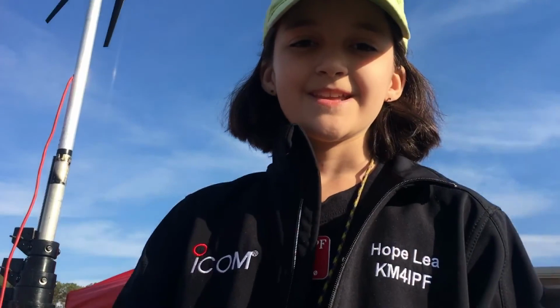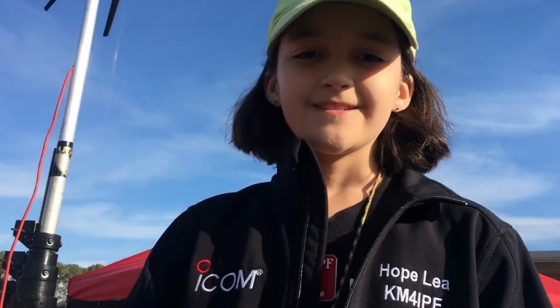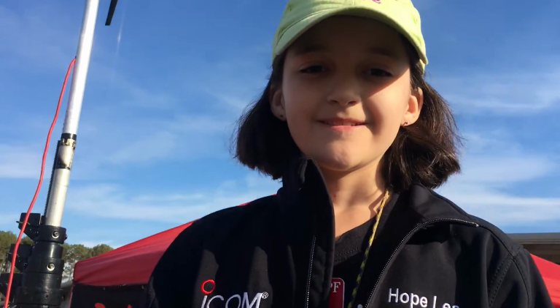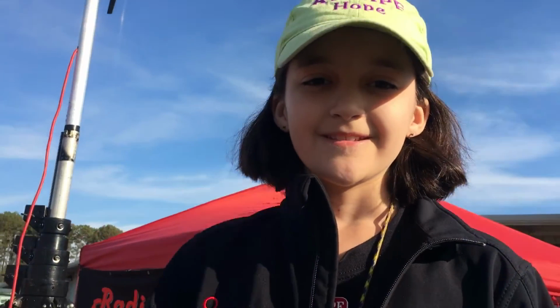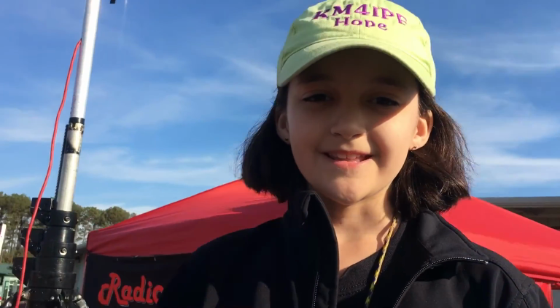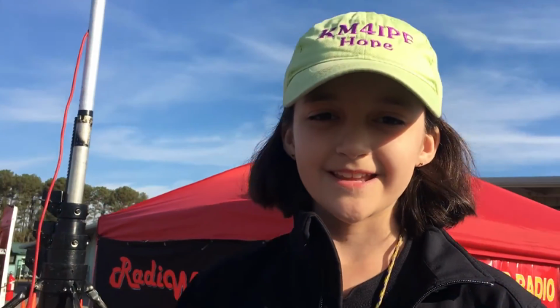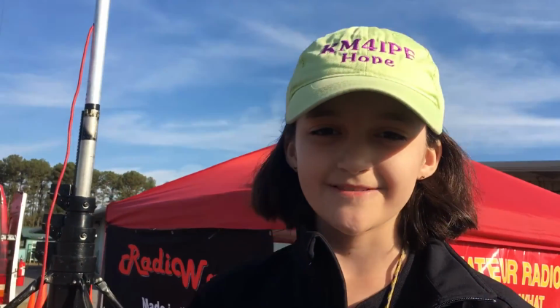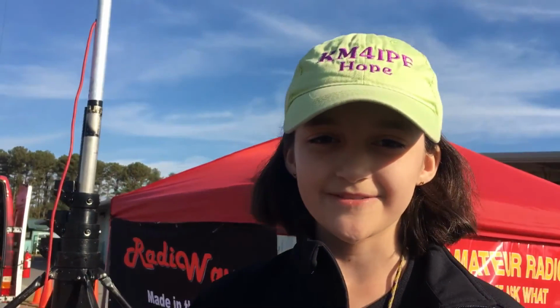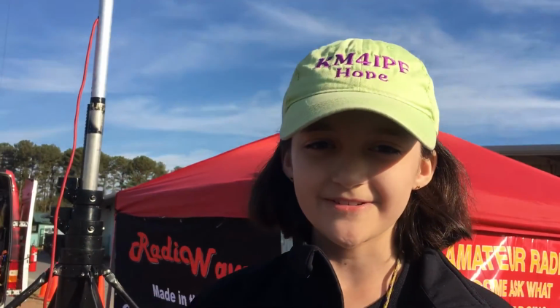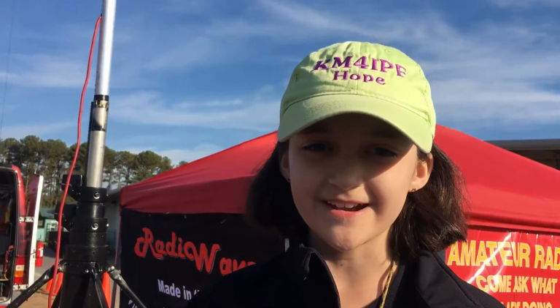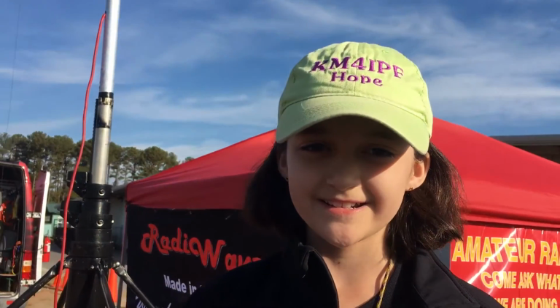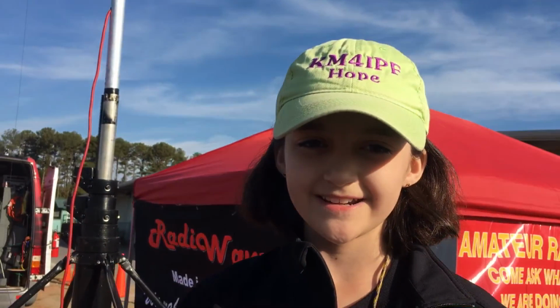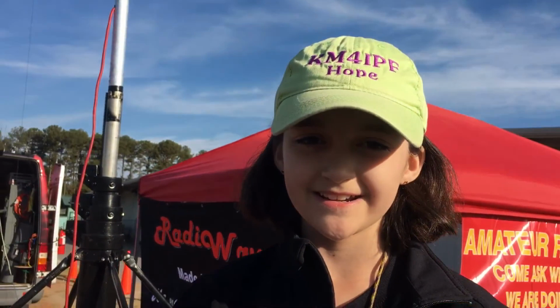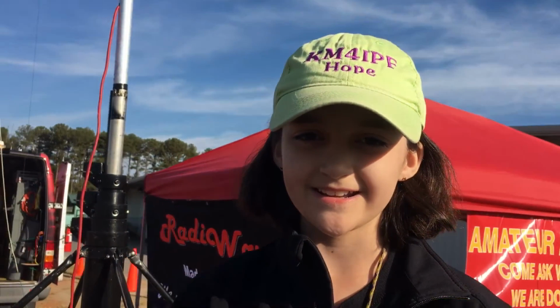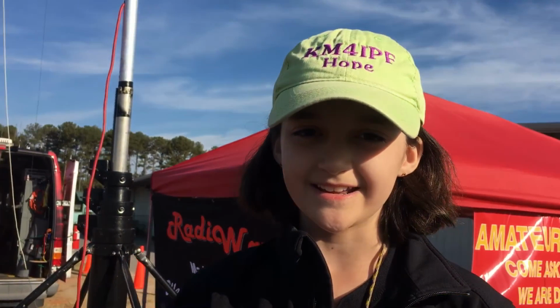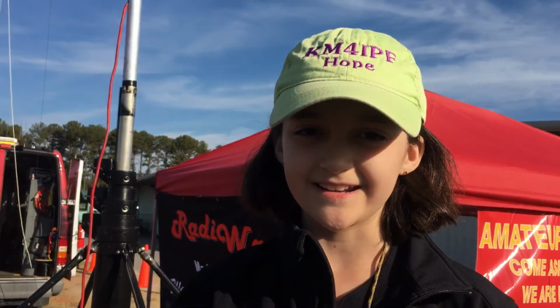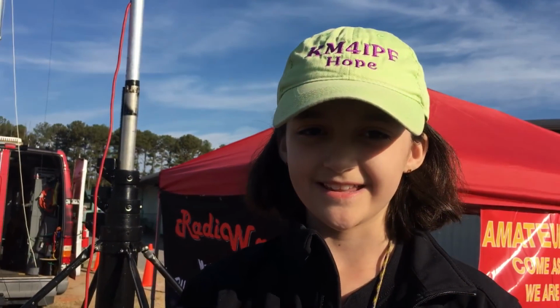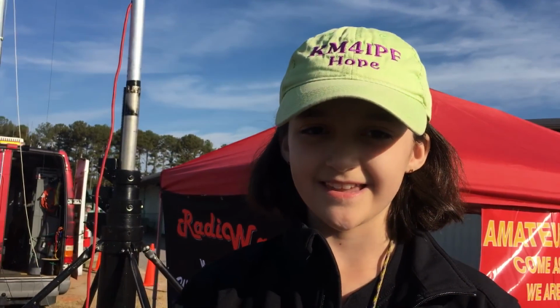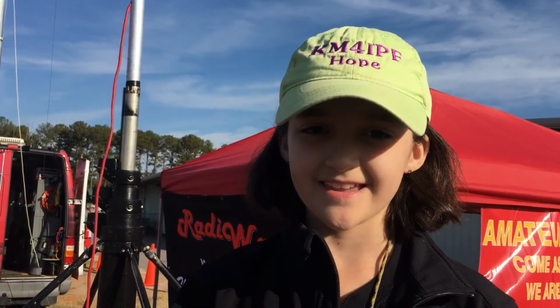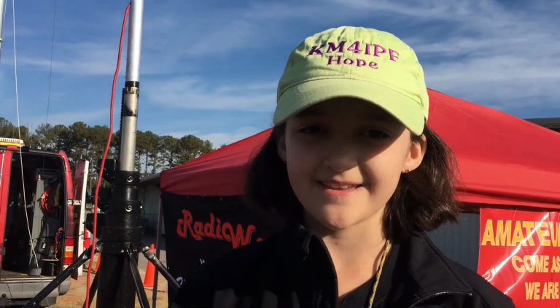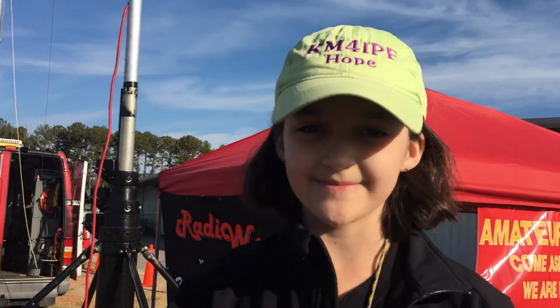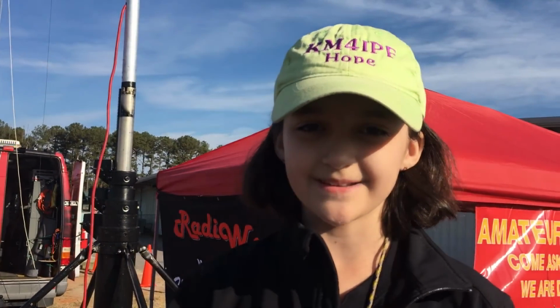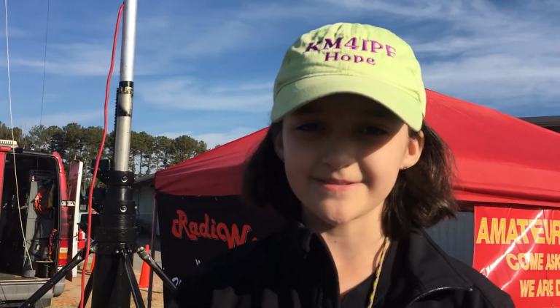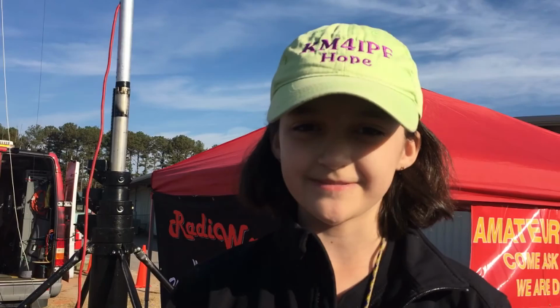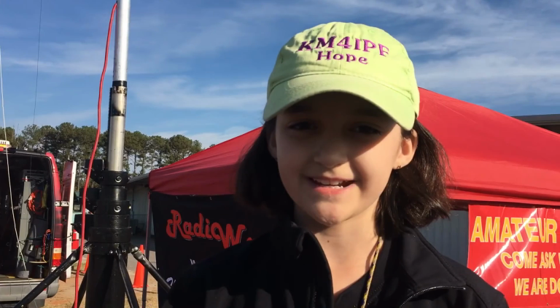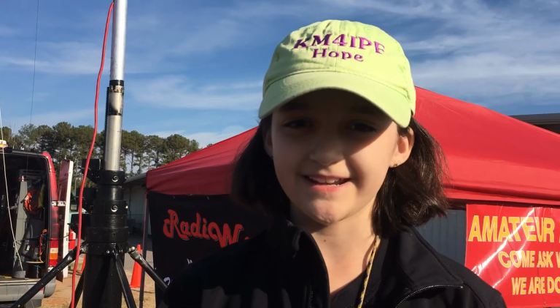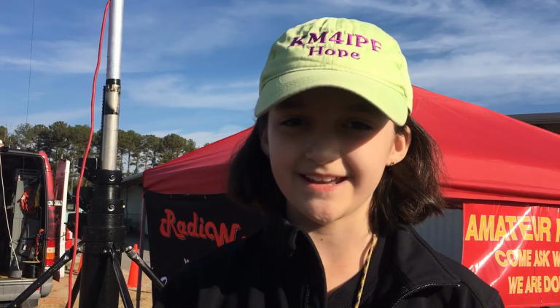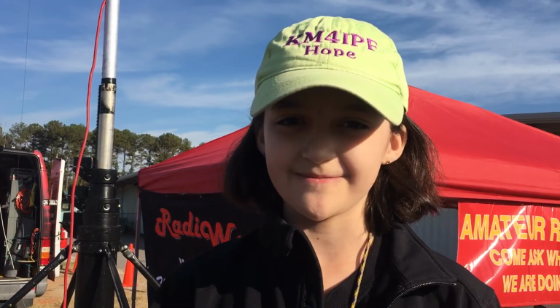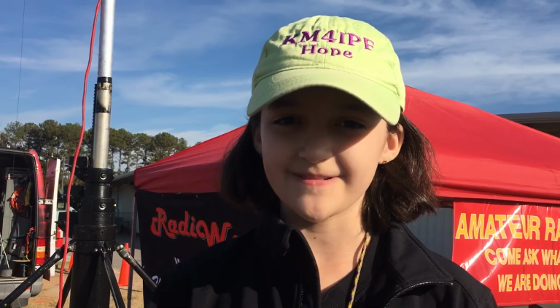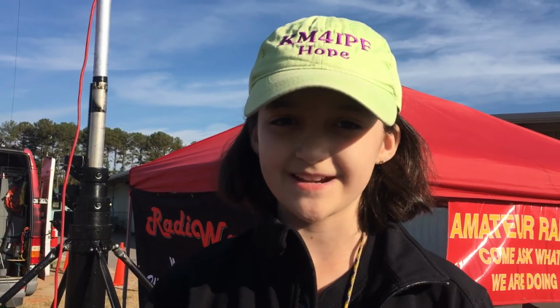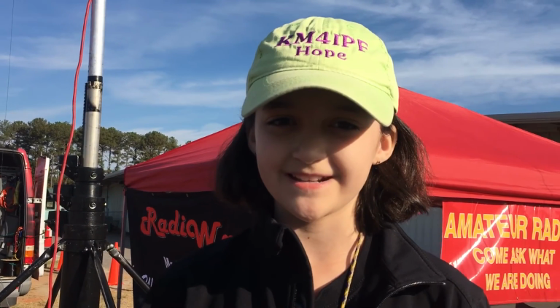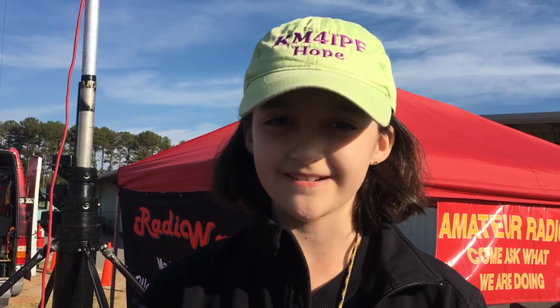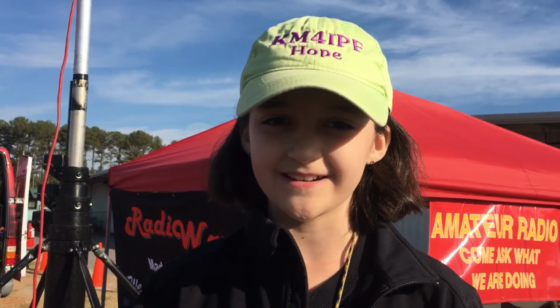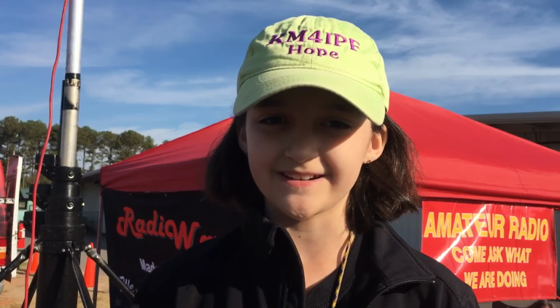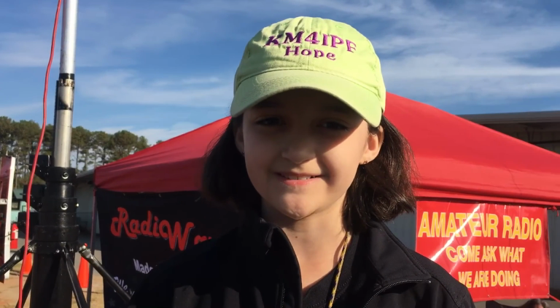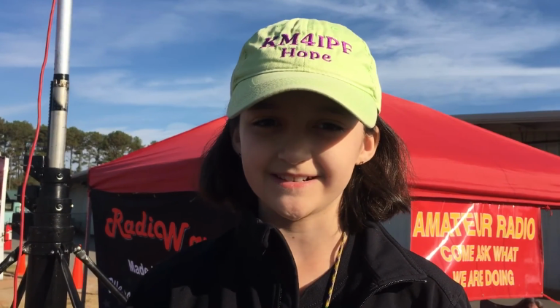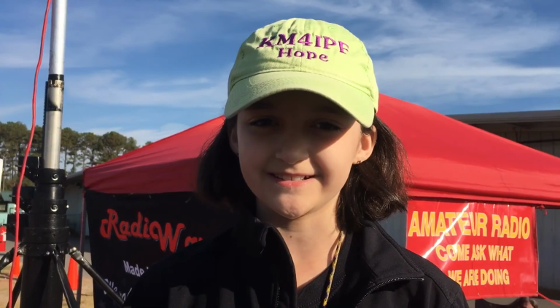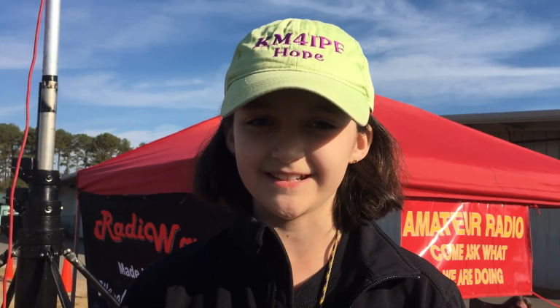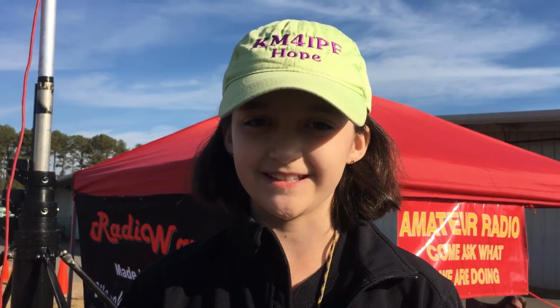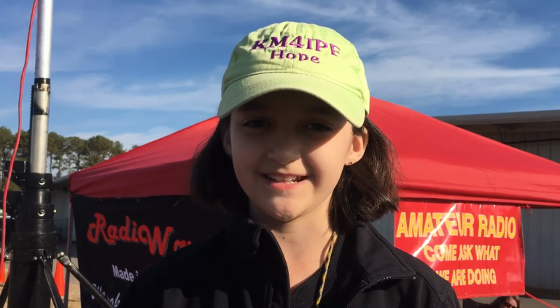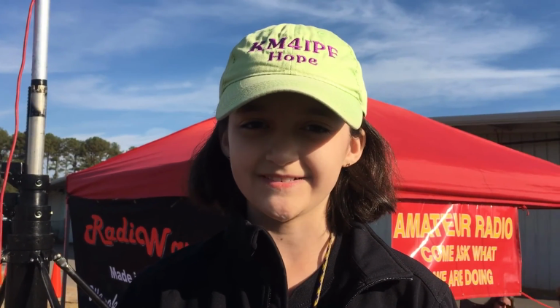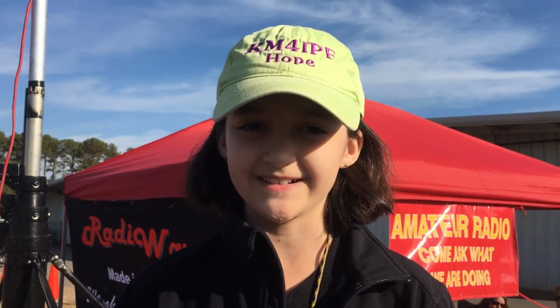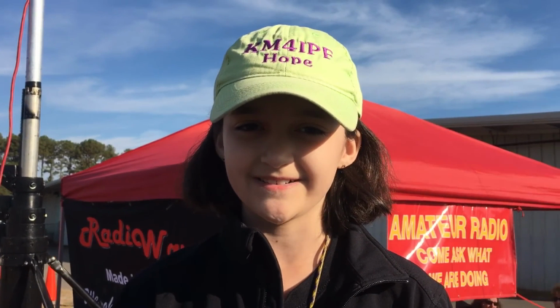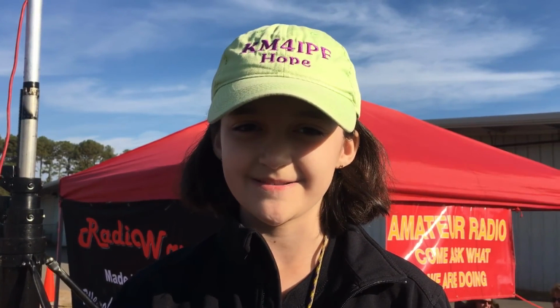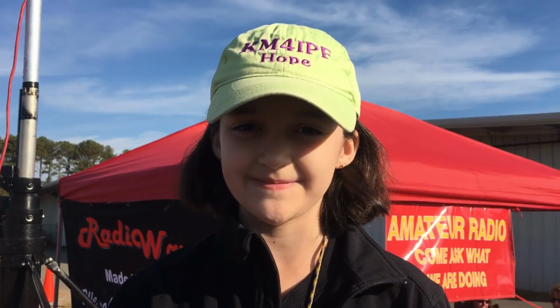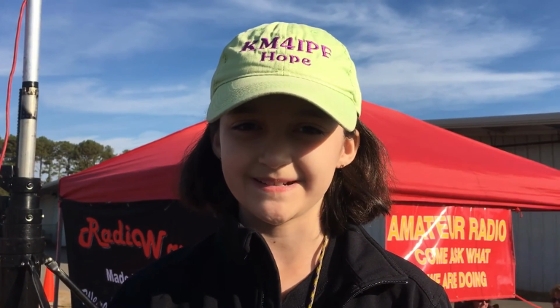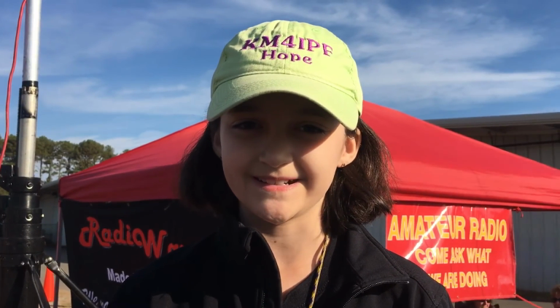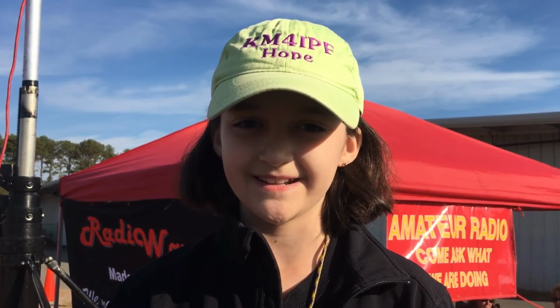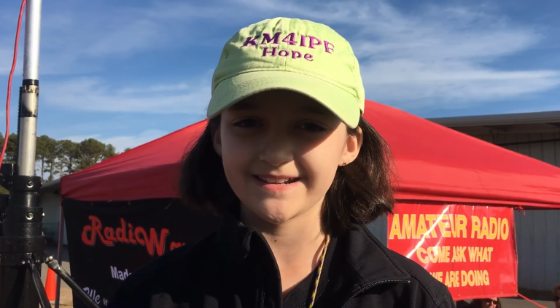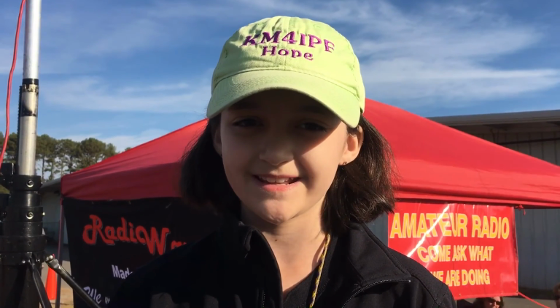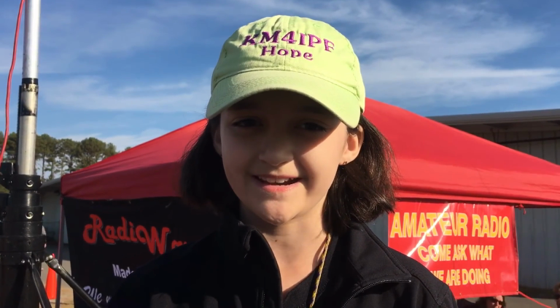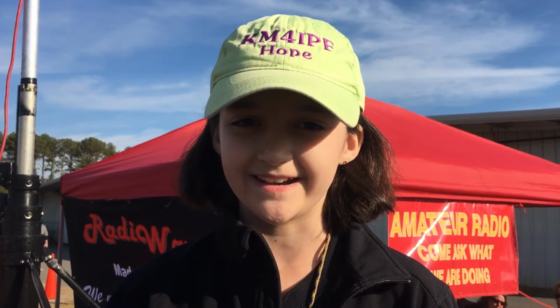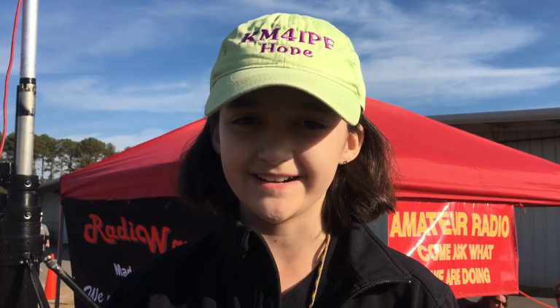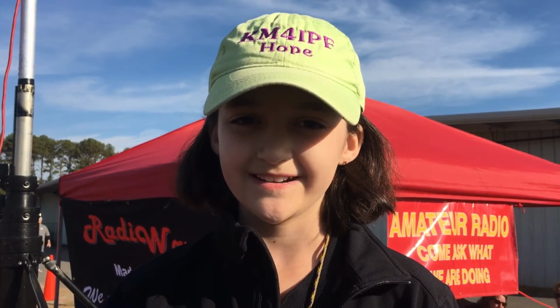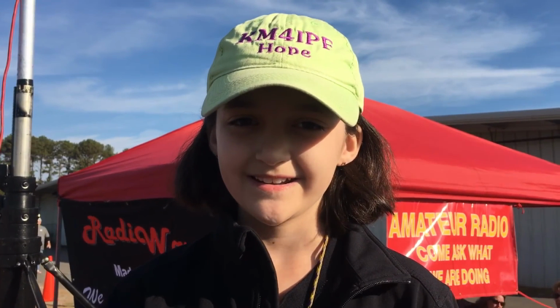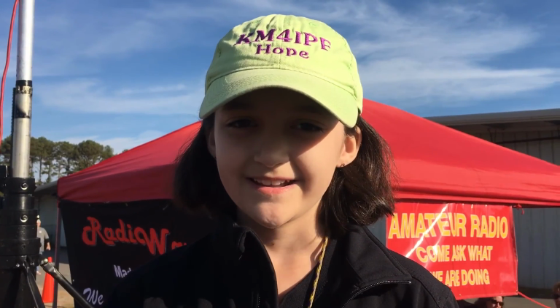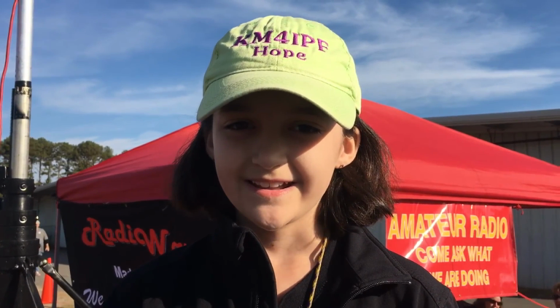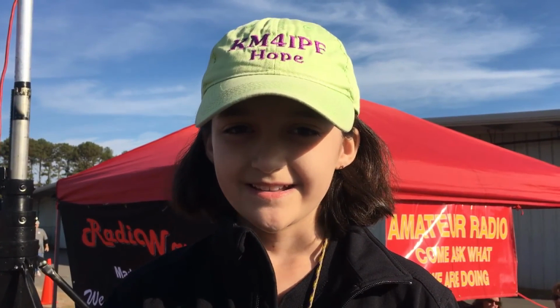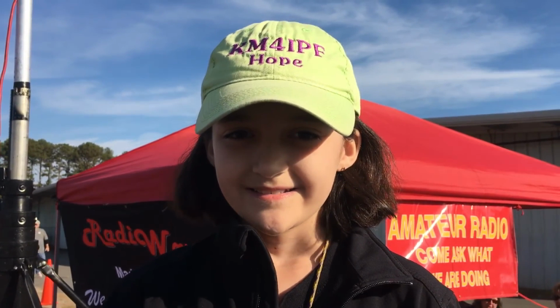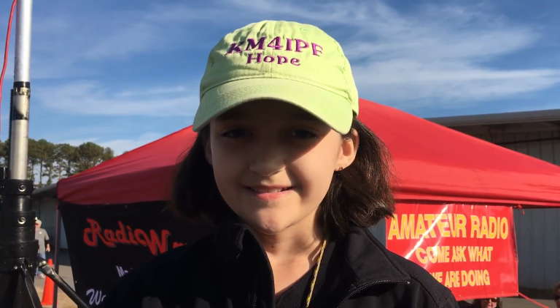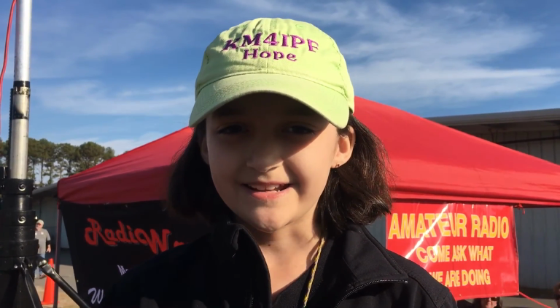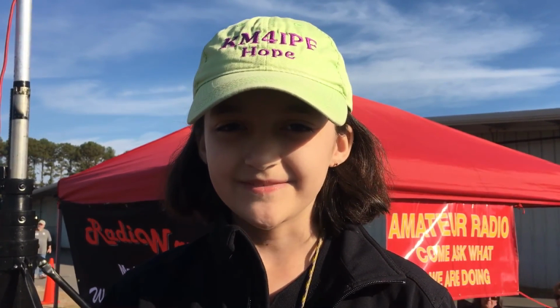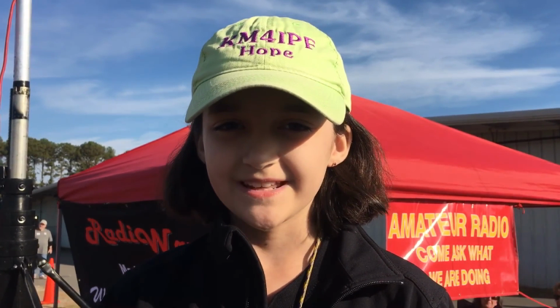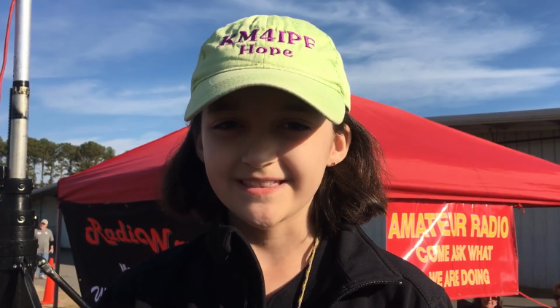Thank you for watching and keep coming back to hamradio.world to see what we put on. 73.